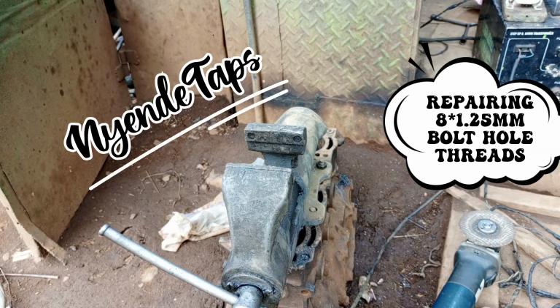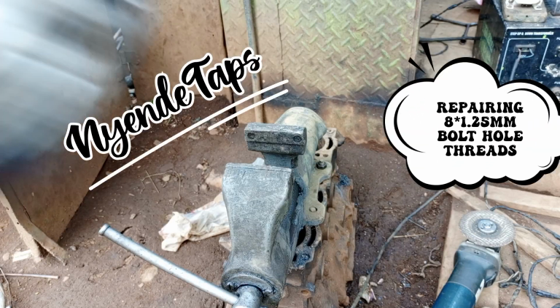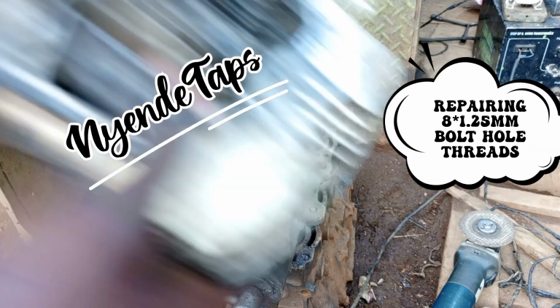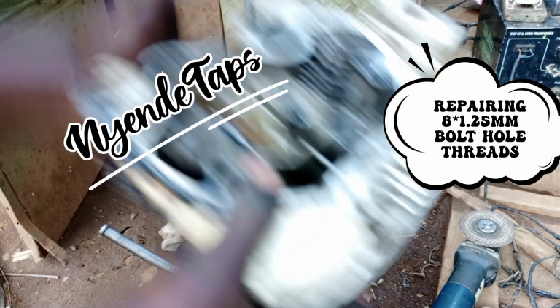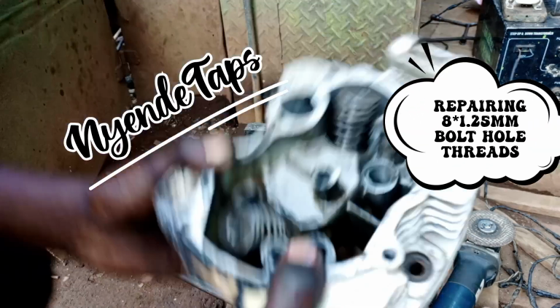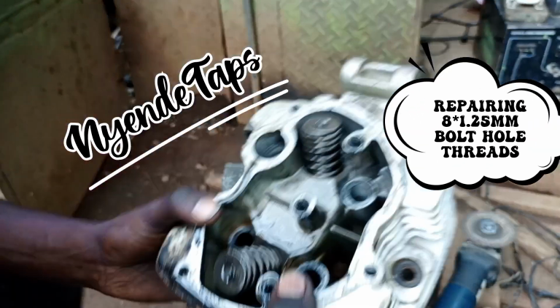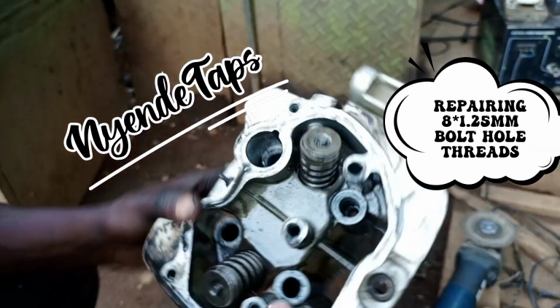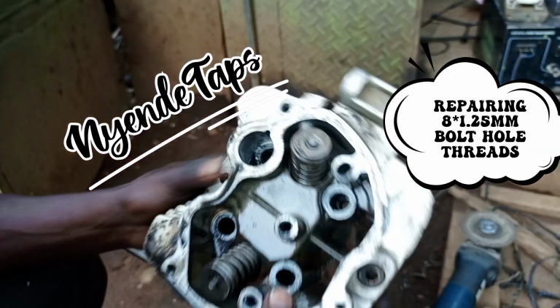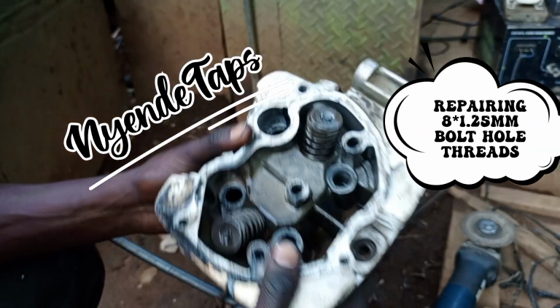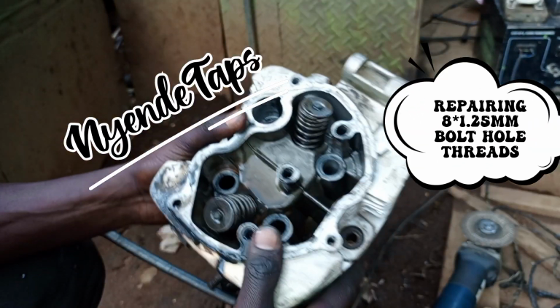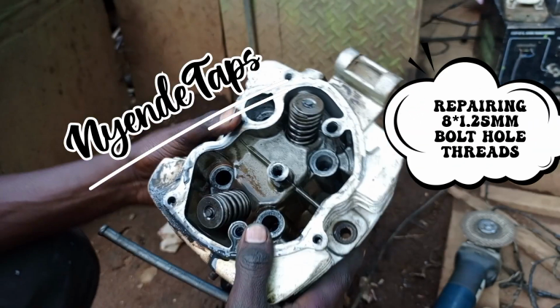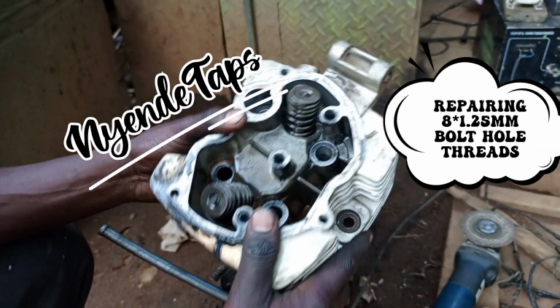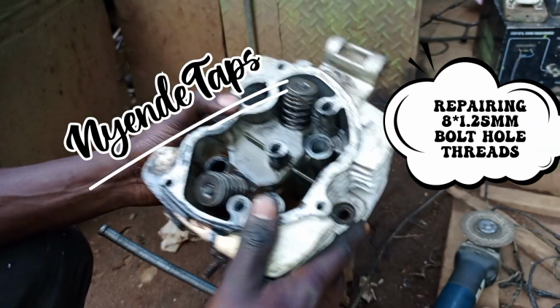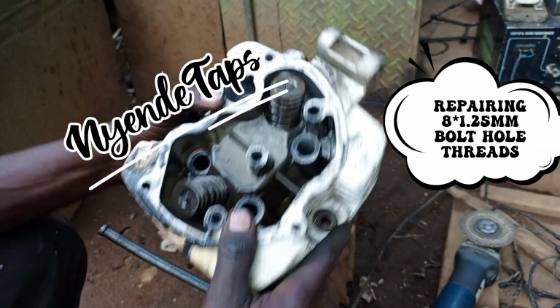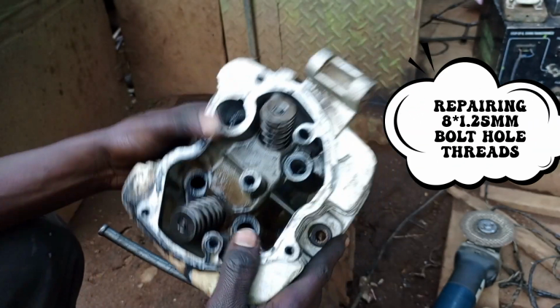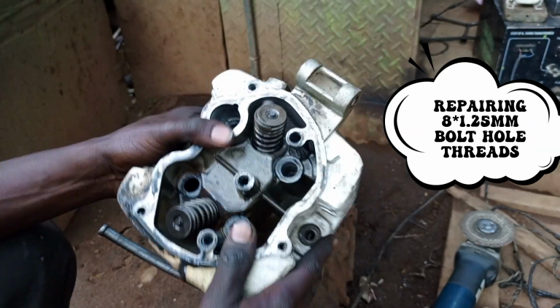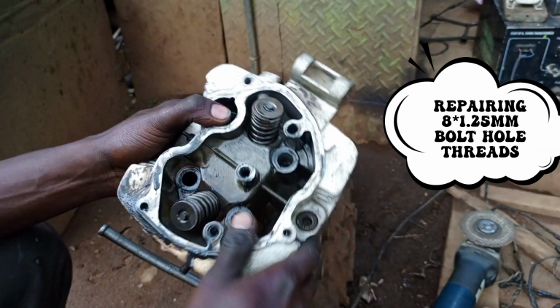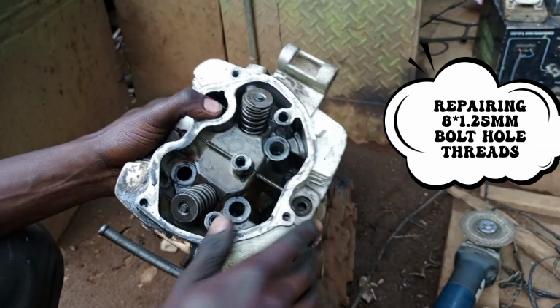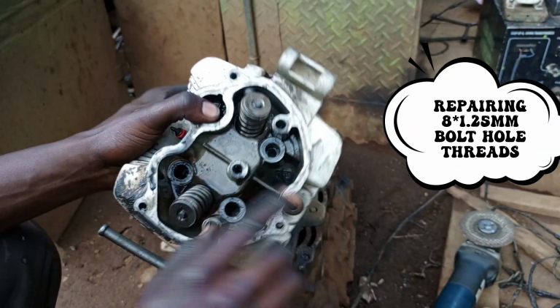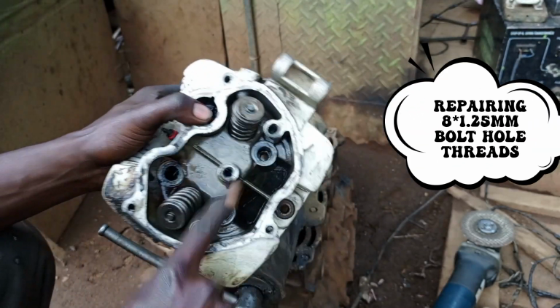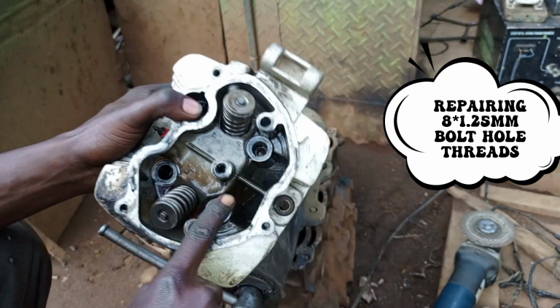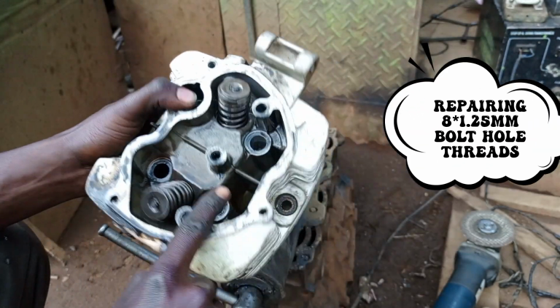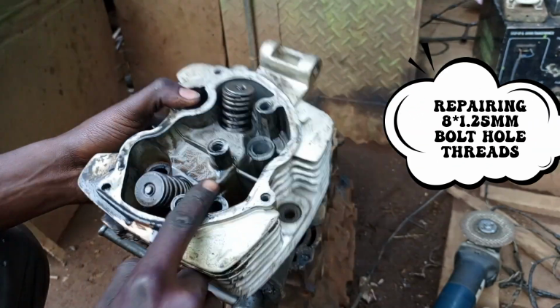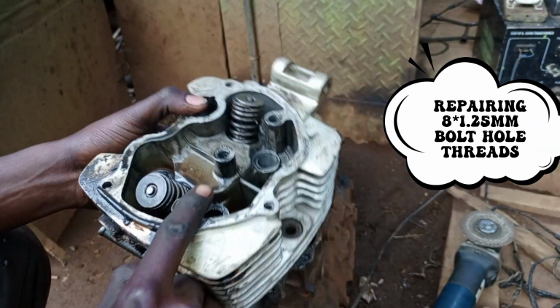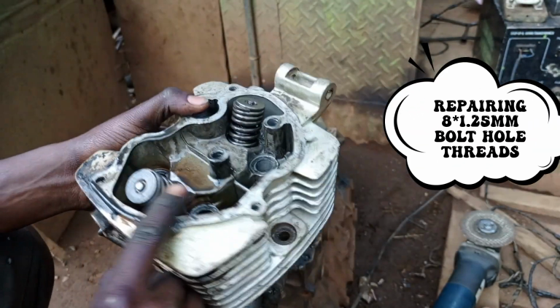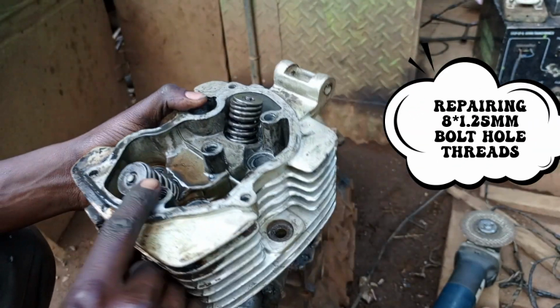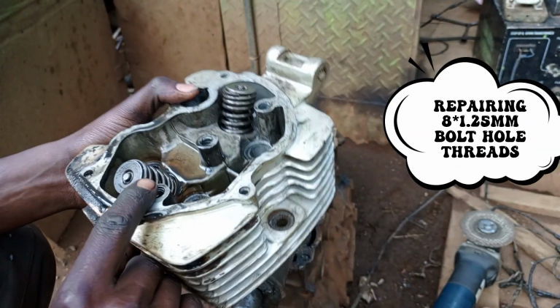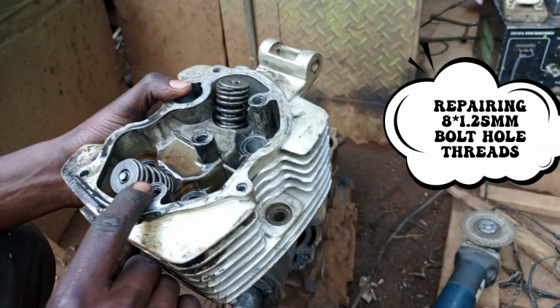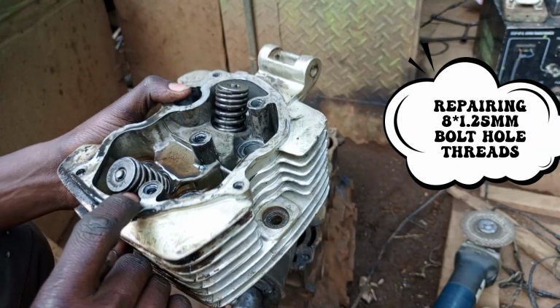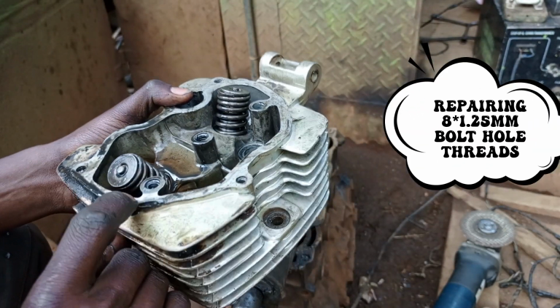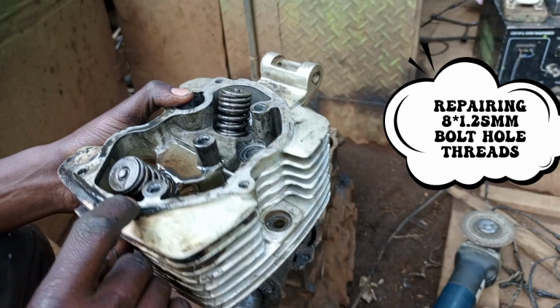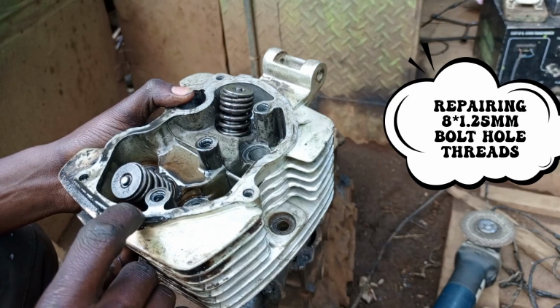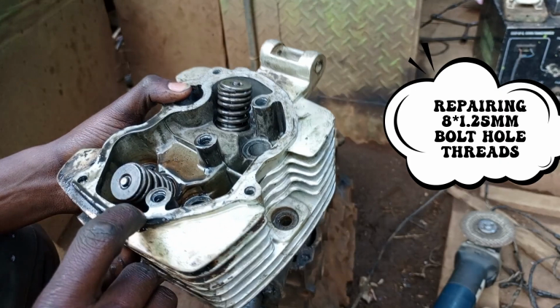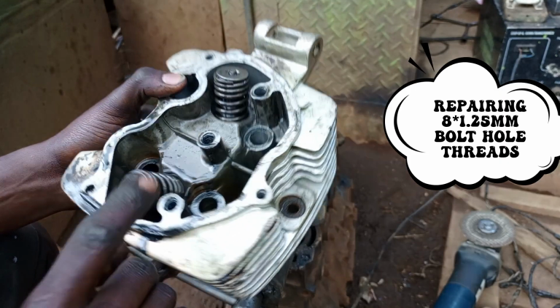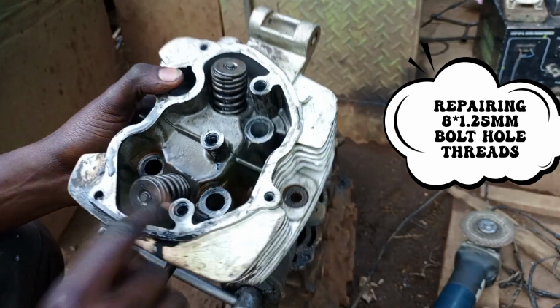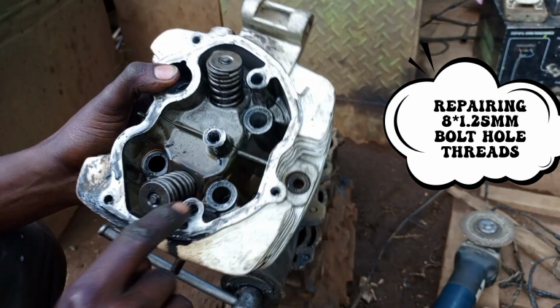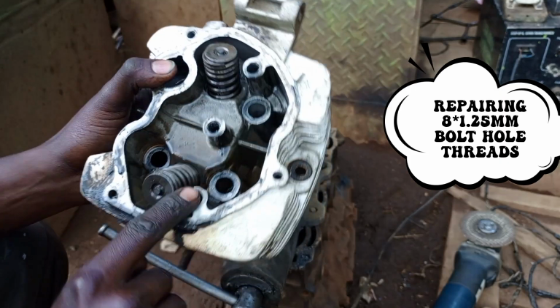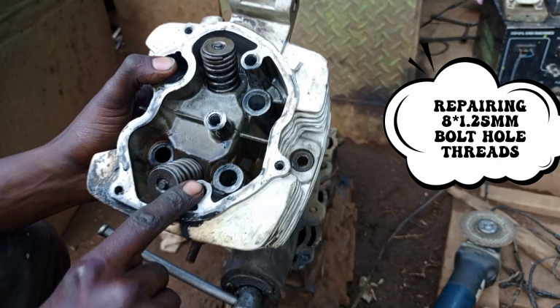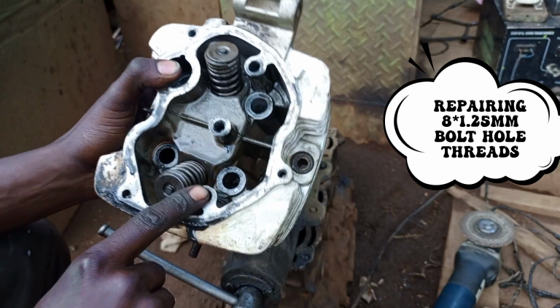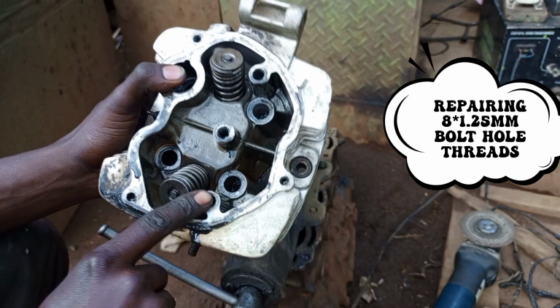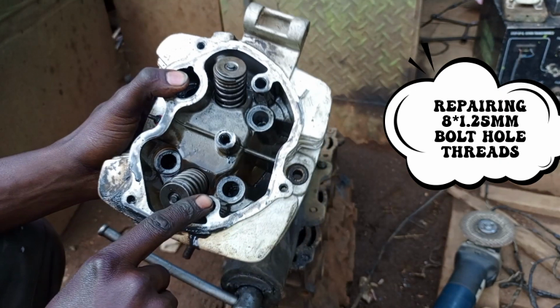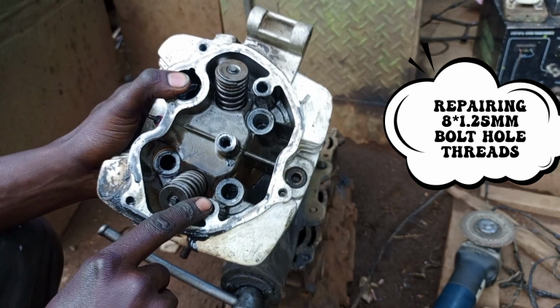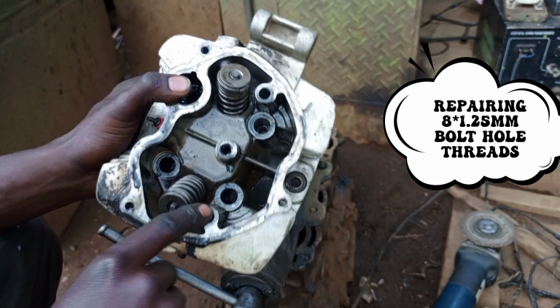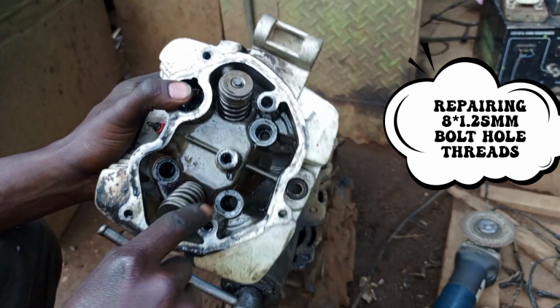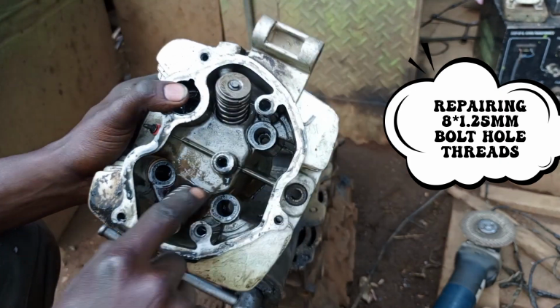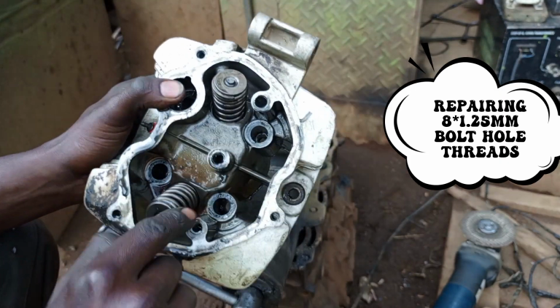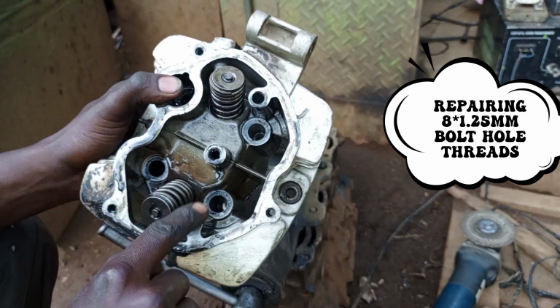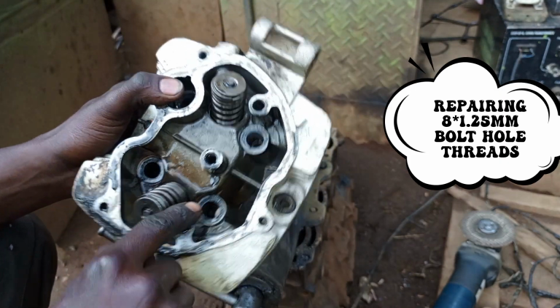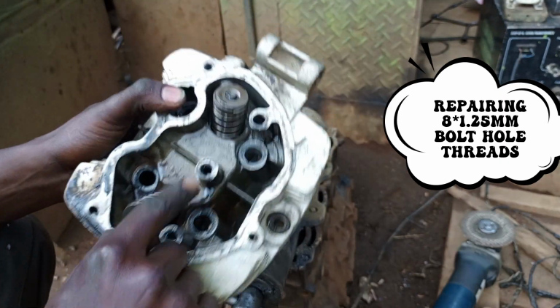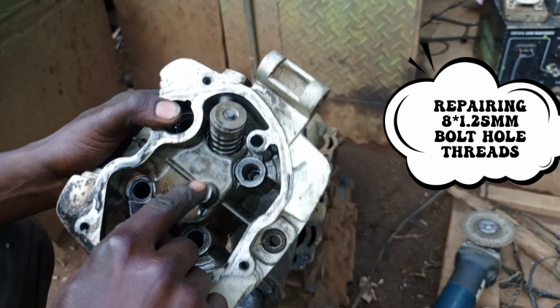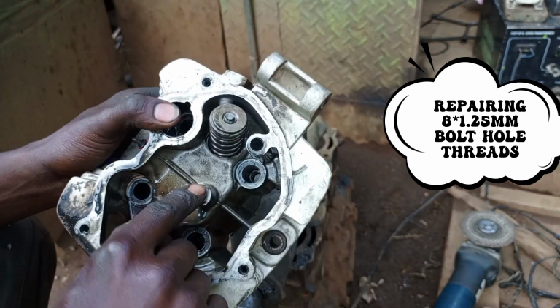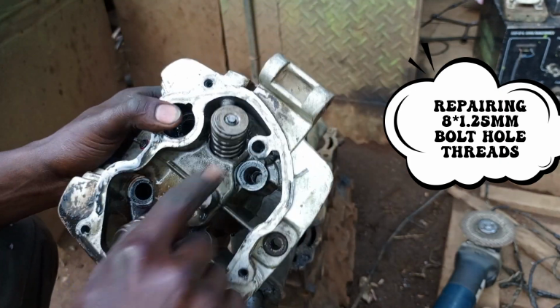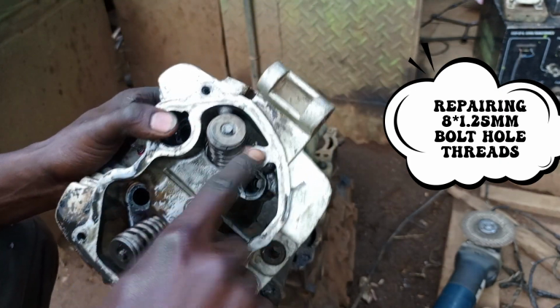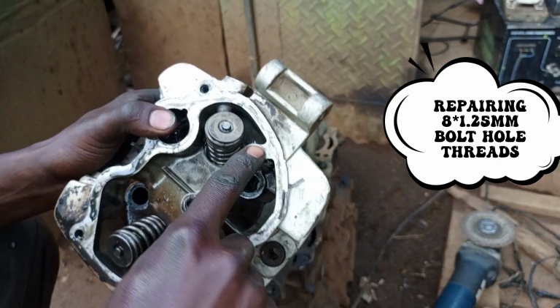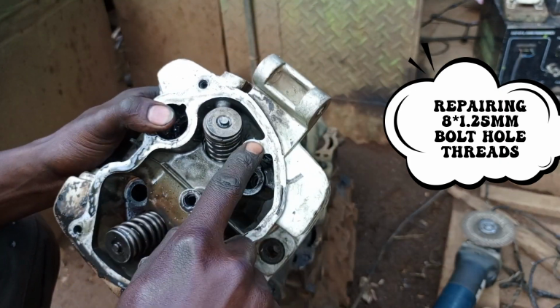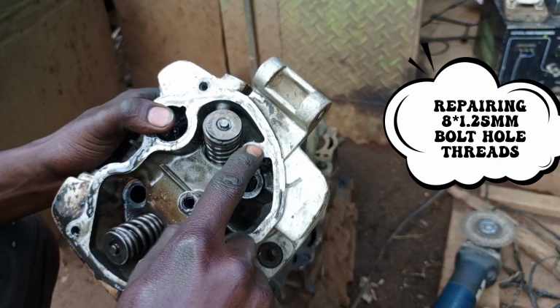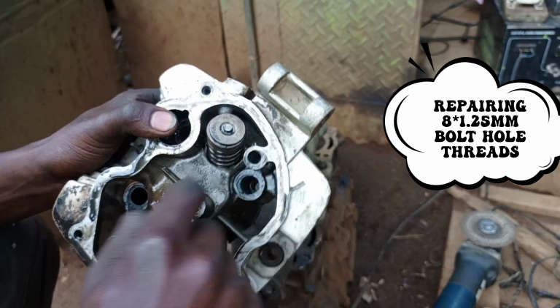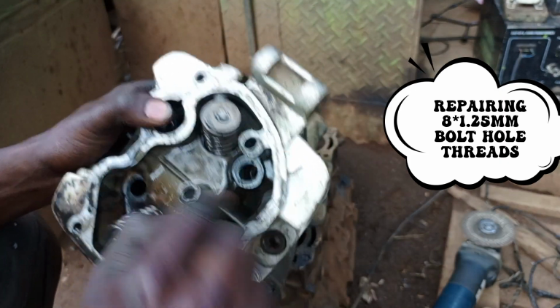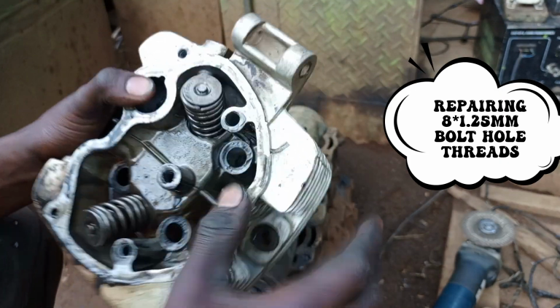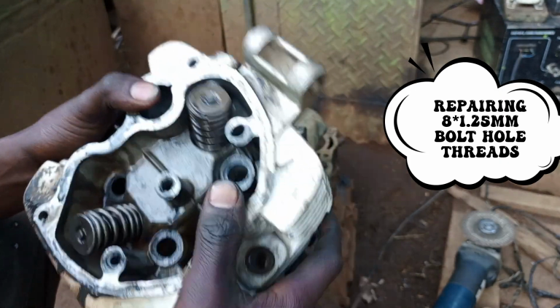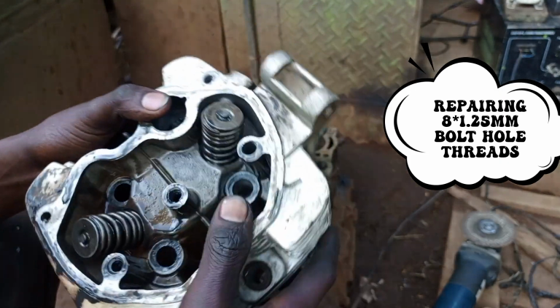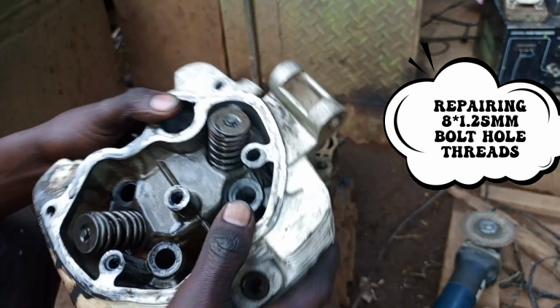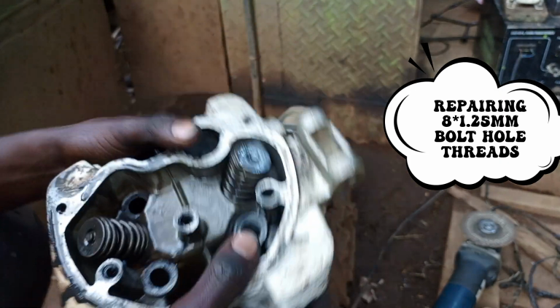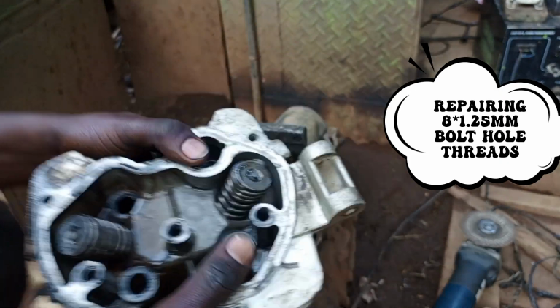Welcome back to Mank's tutorial. Today's tutorial we are going to look at how to cut these threads here — this one, this one, this one — these three threads.